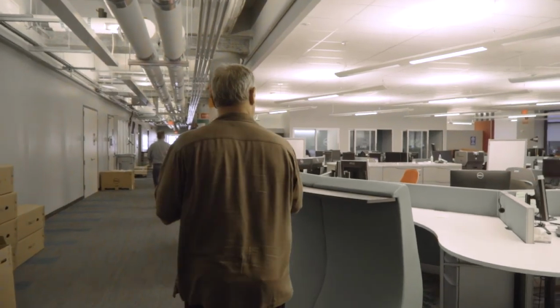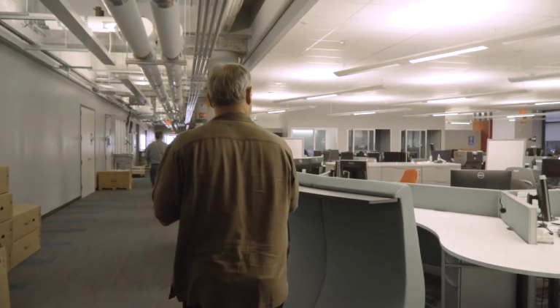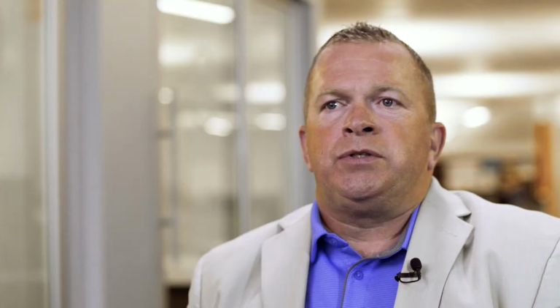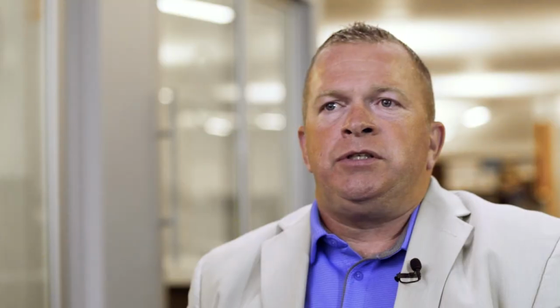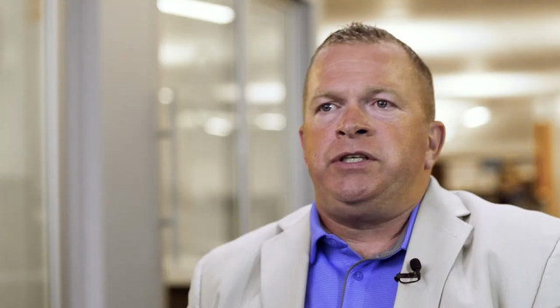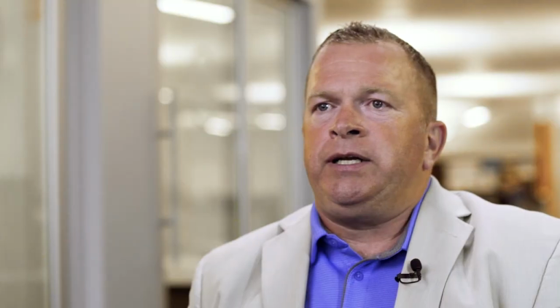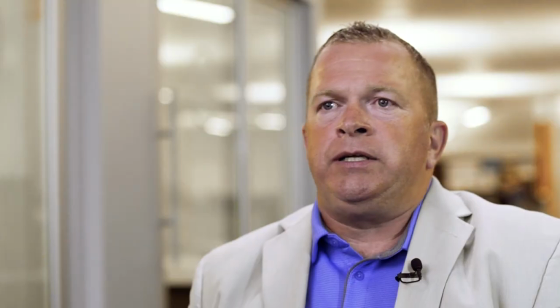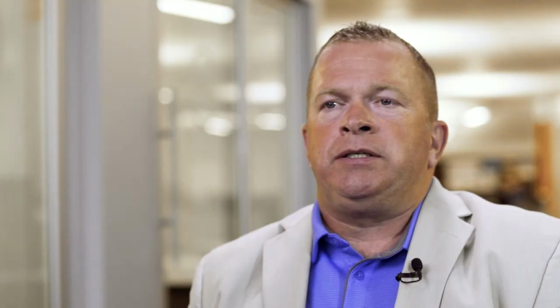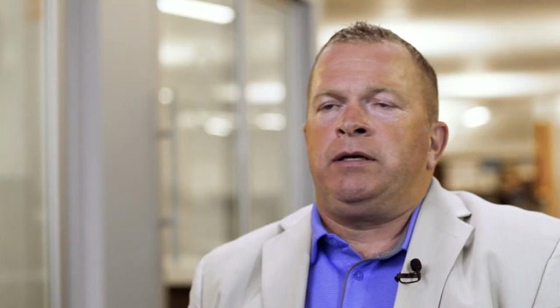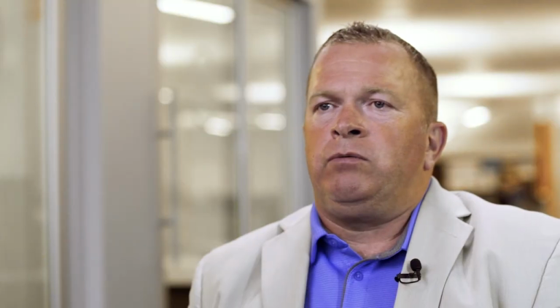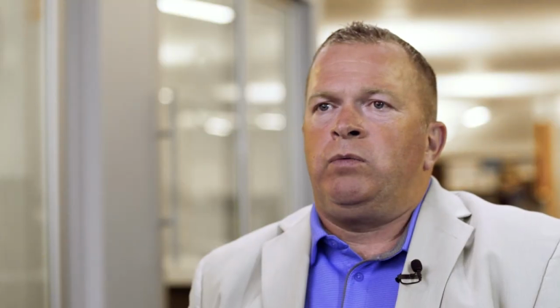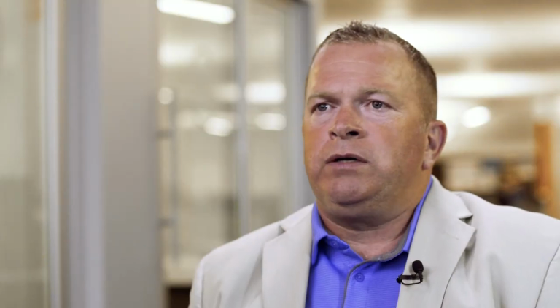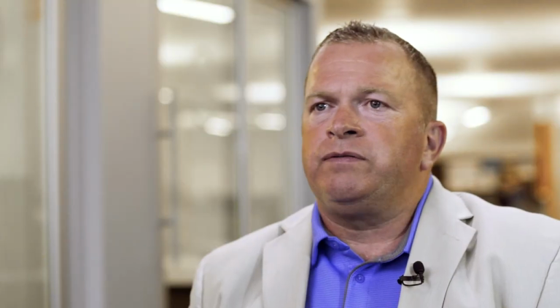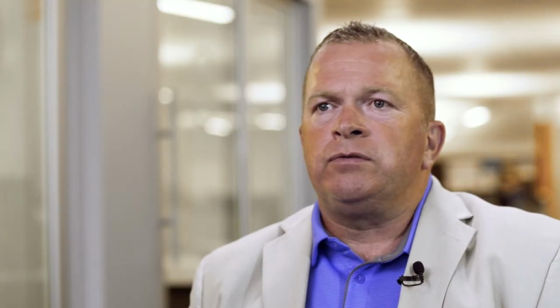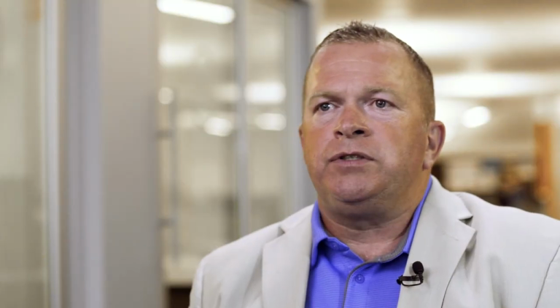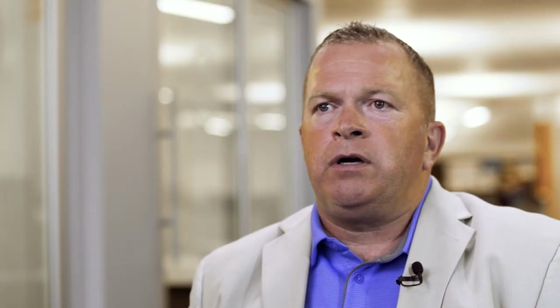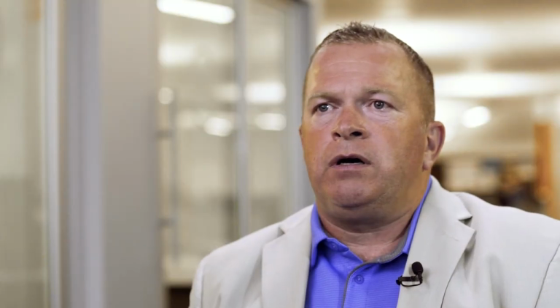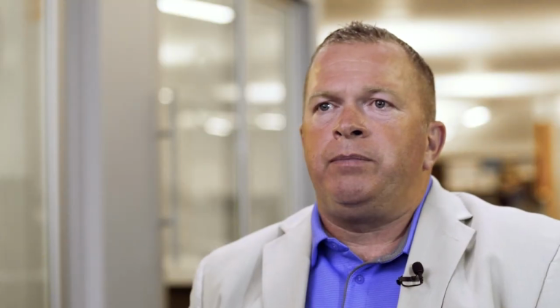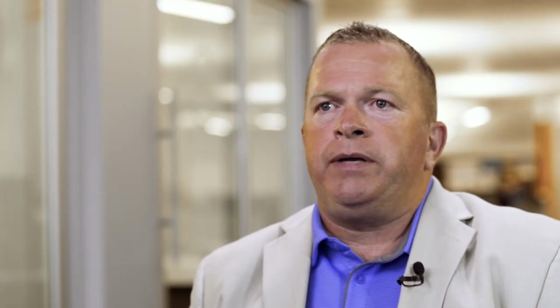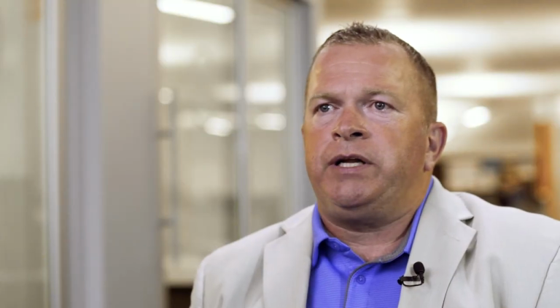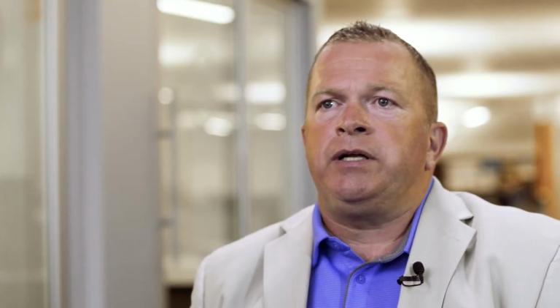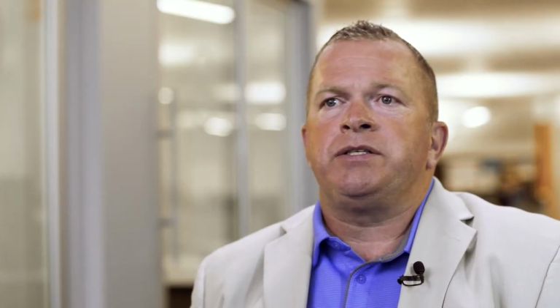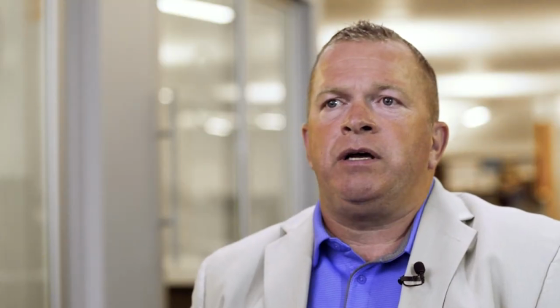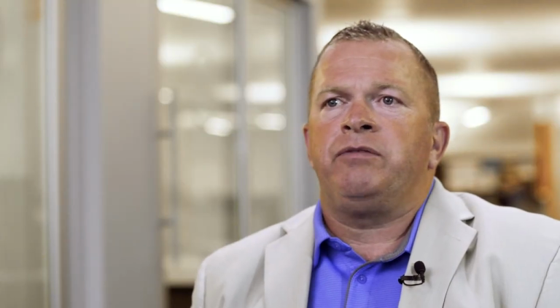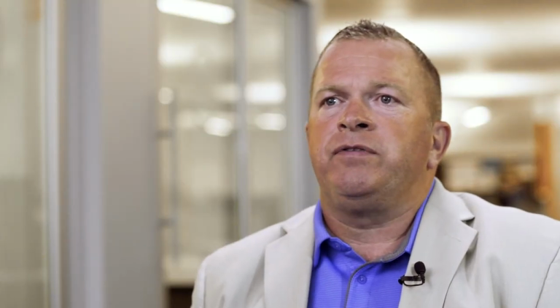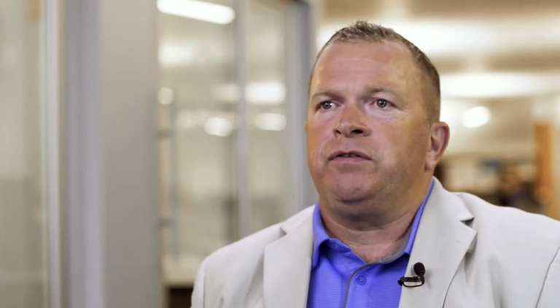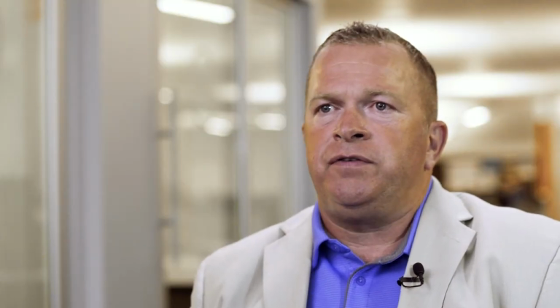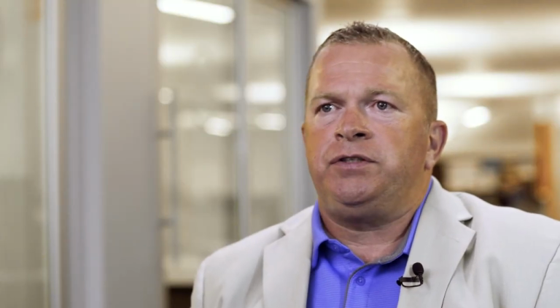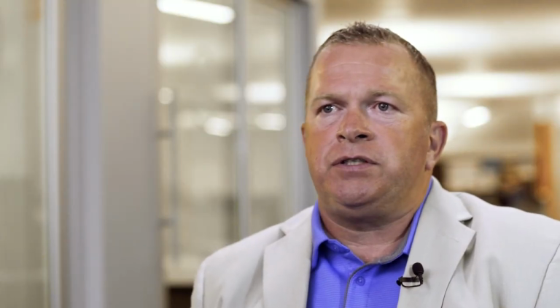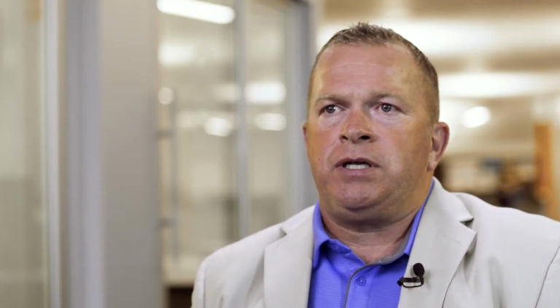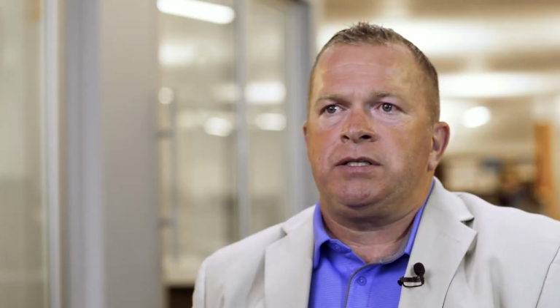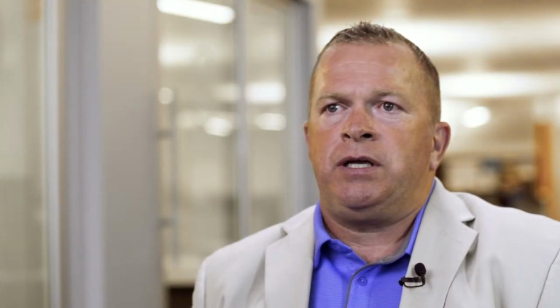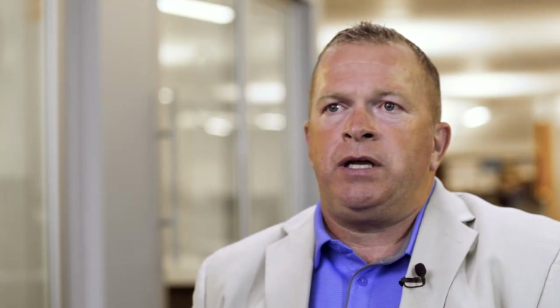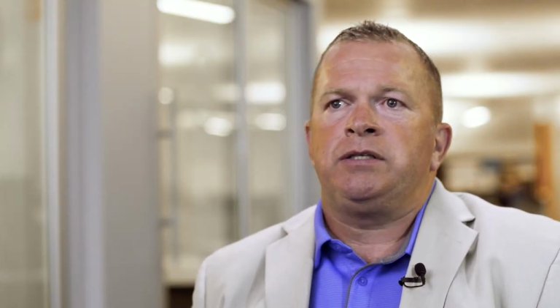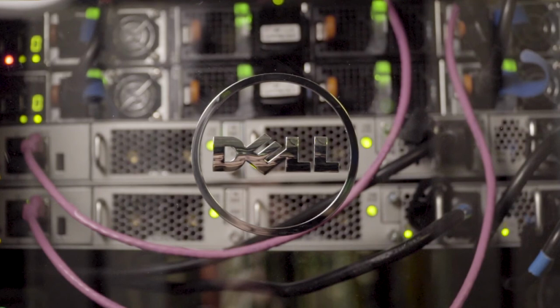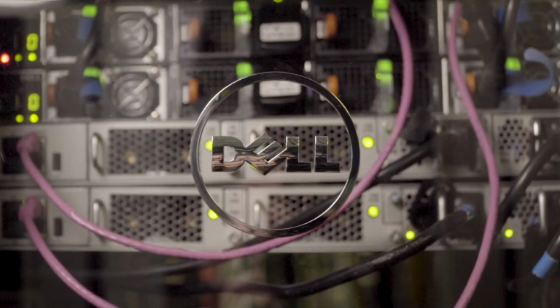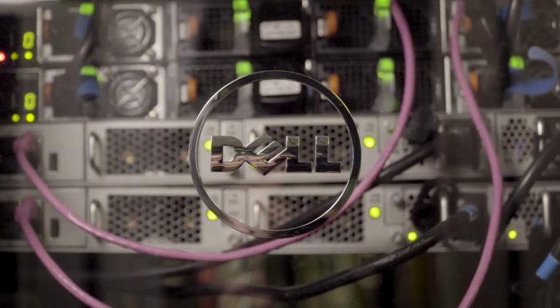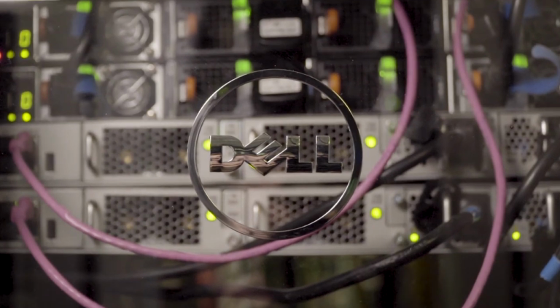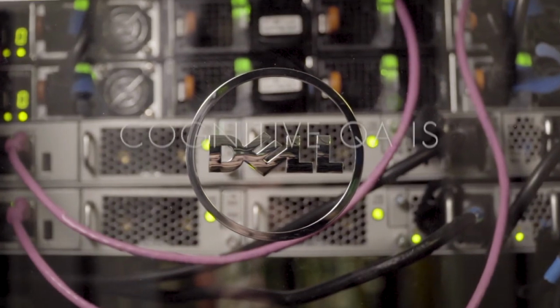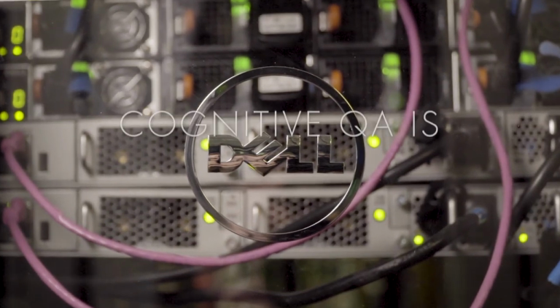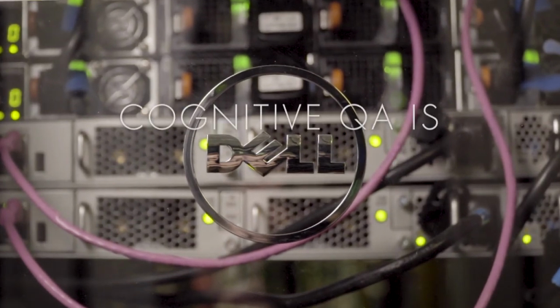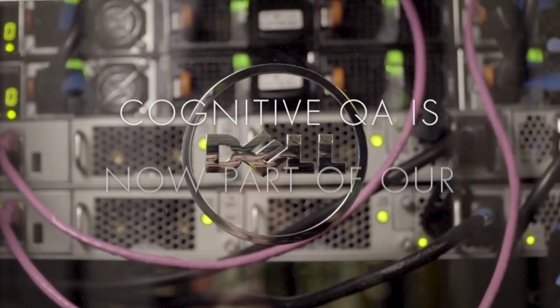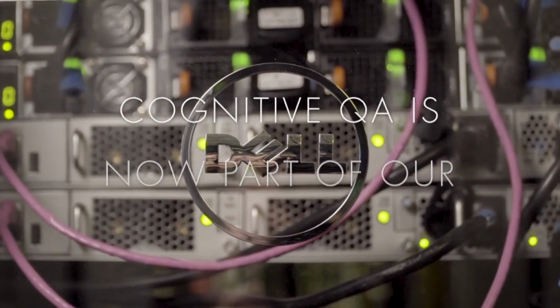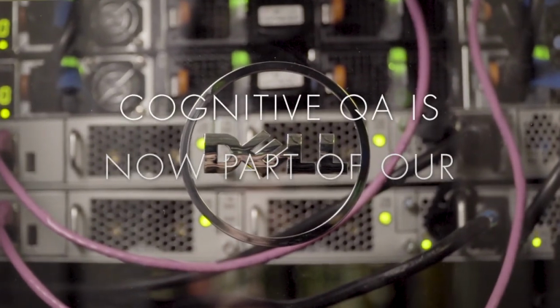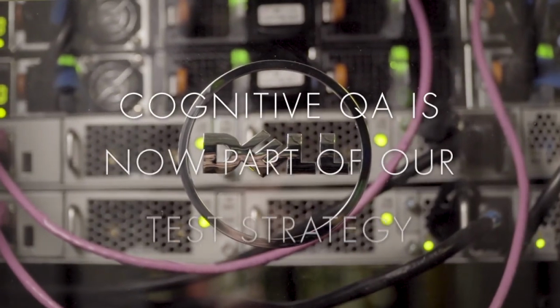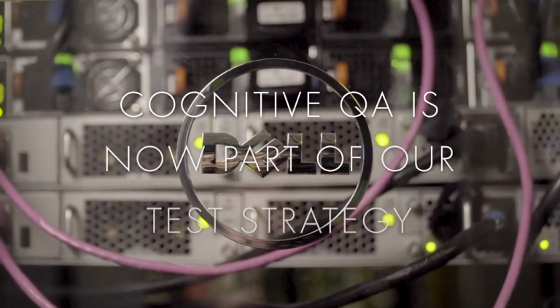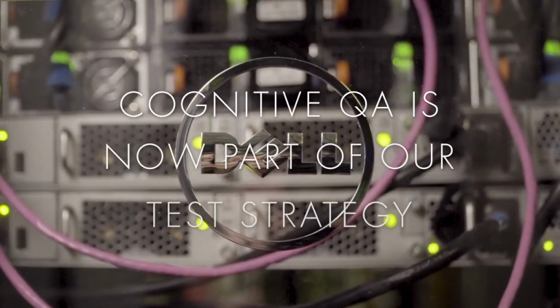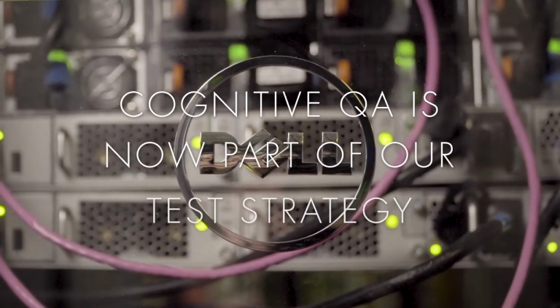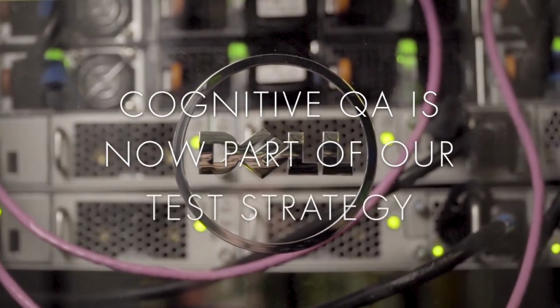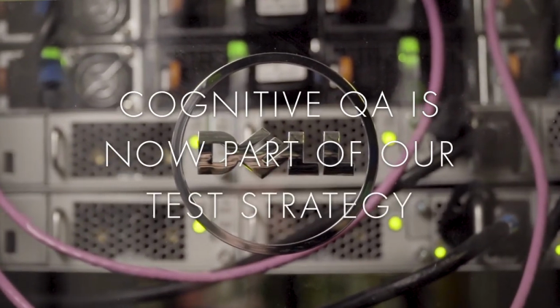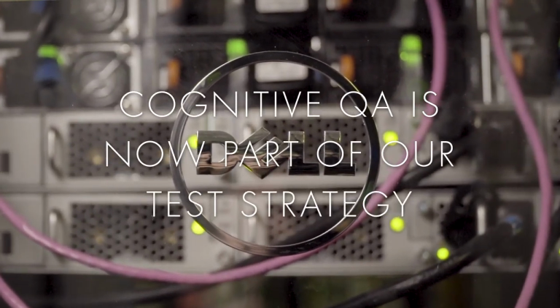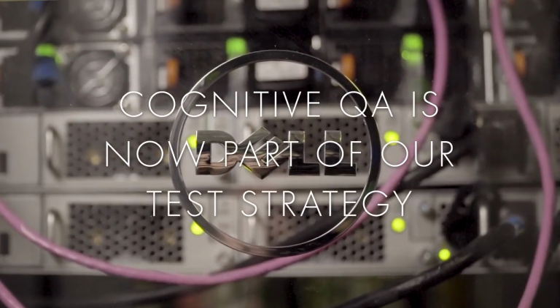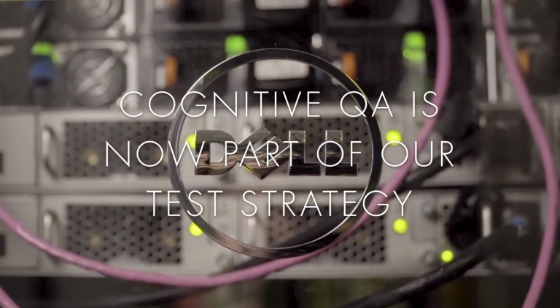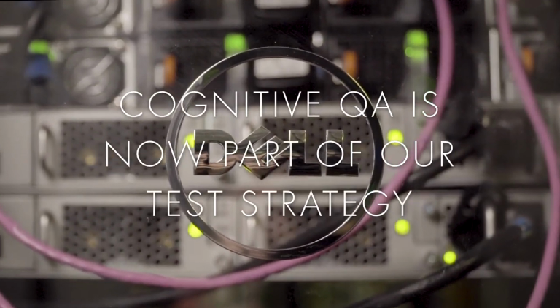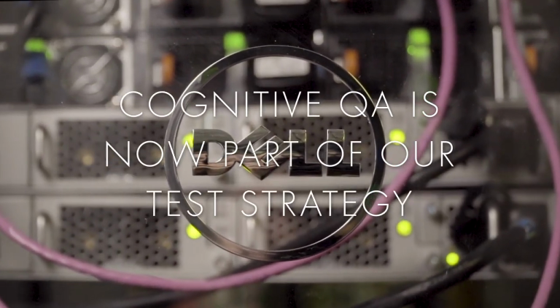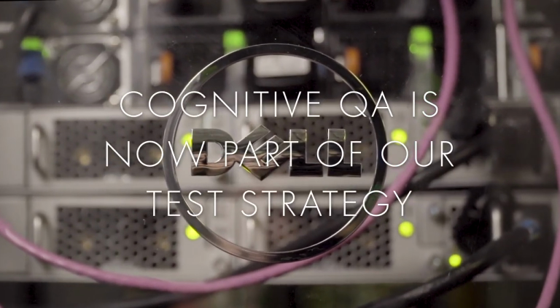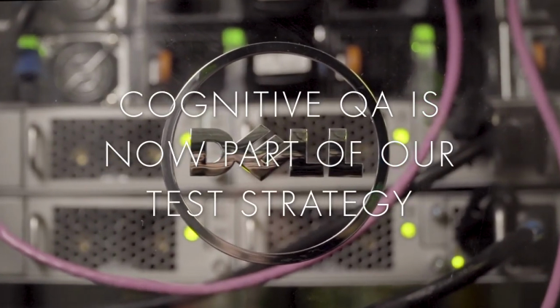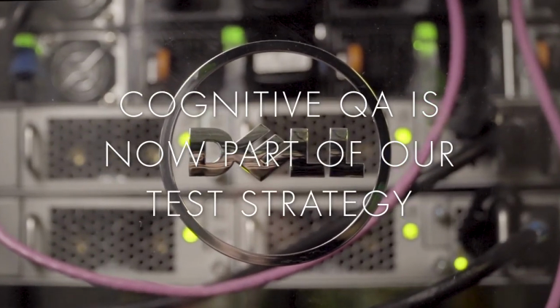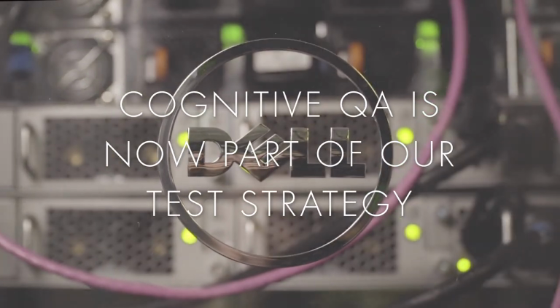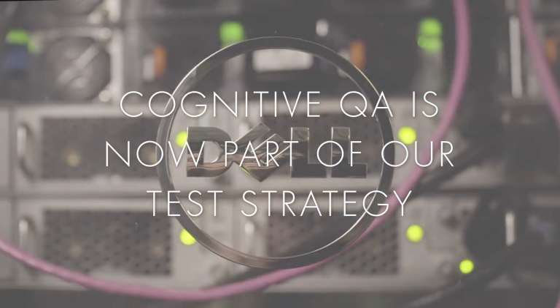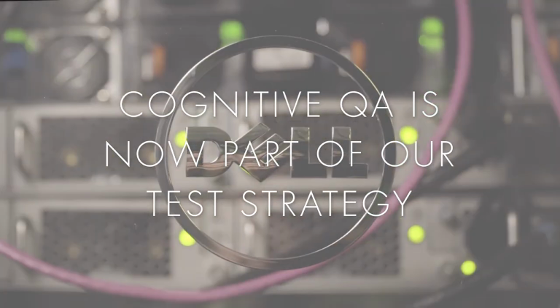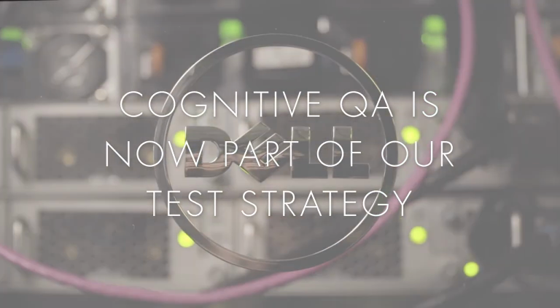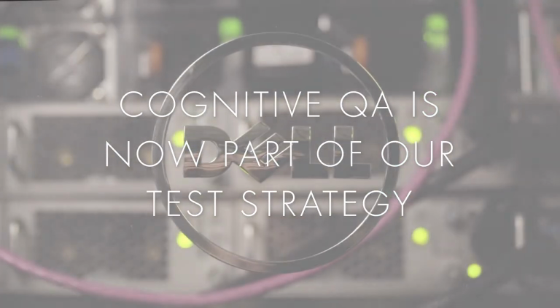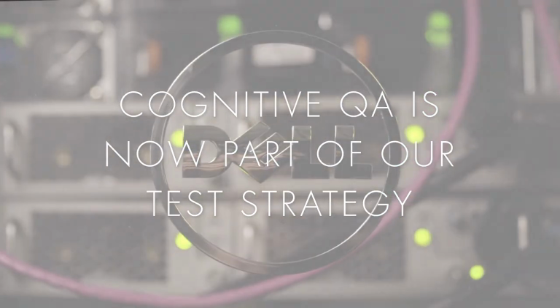Surgetti has done a wonderful job setting us up for future success and implementing Cognitive QA within Dell Technologies.